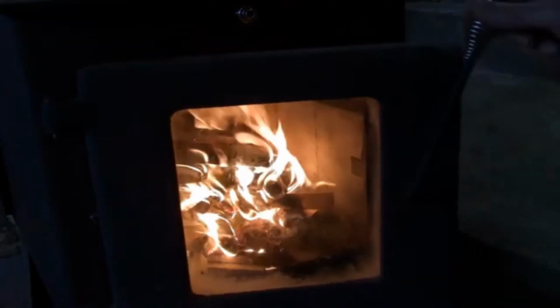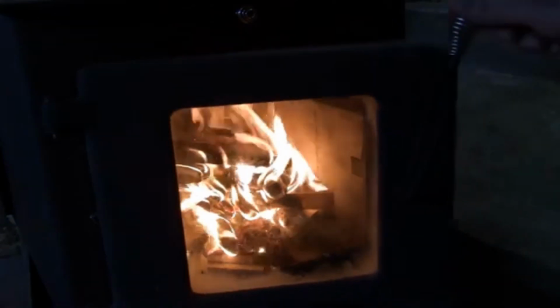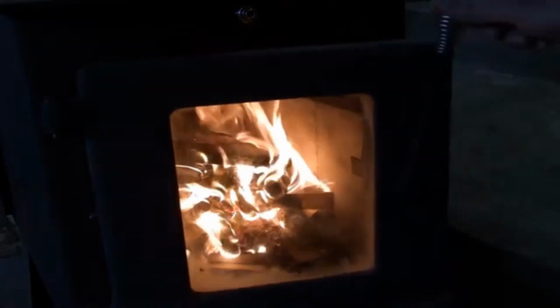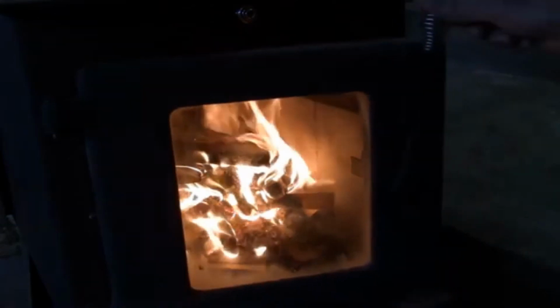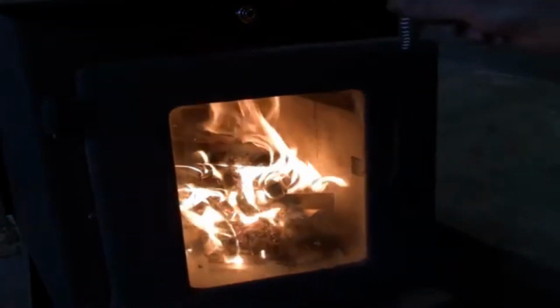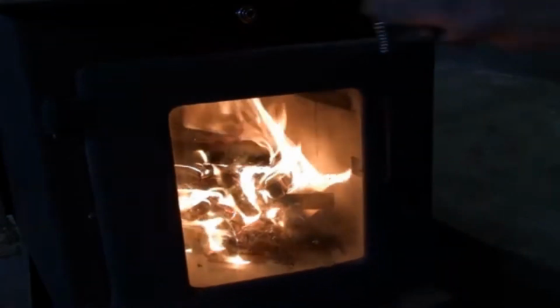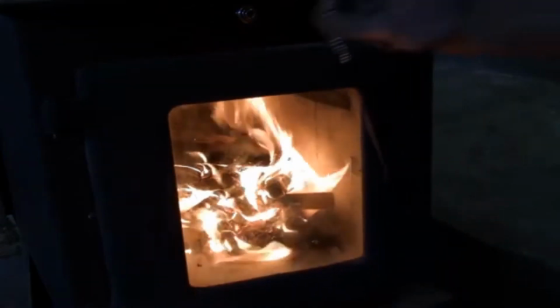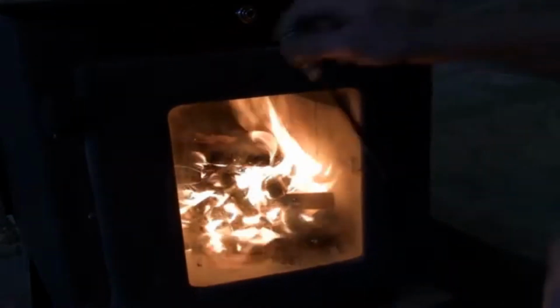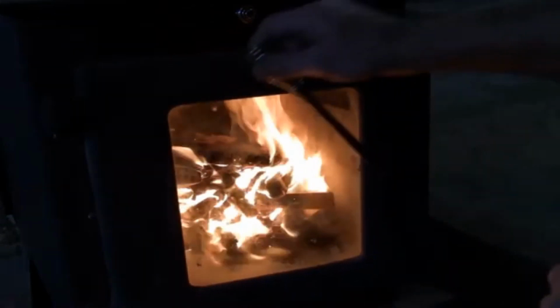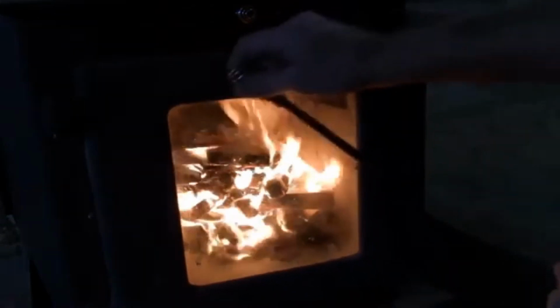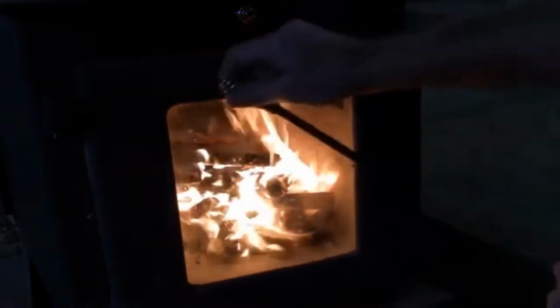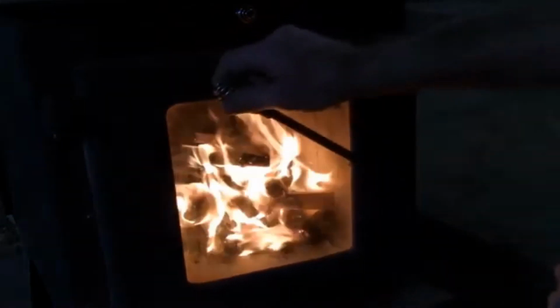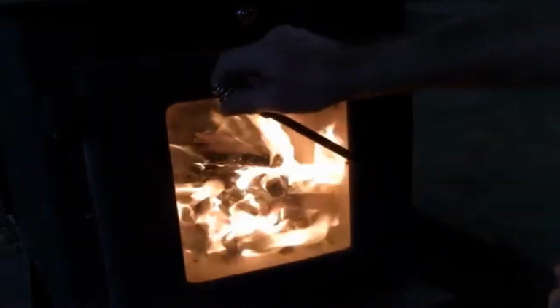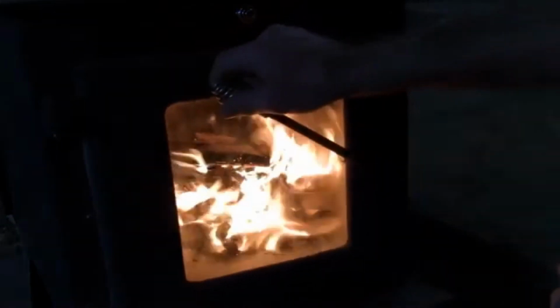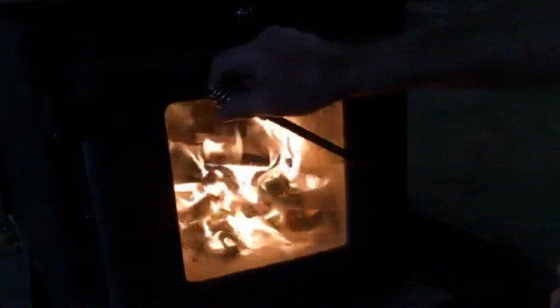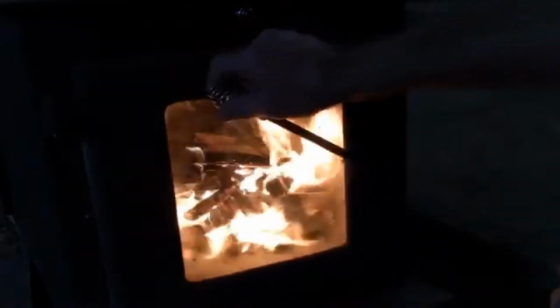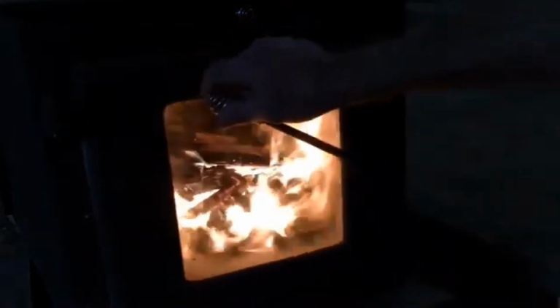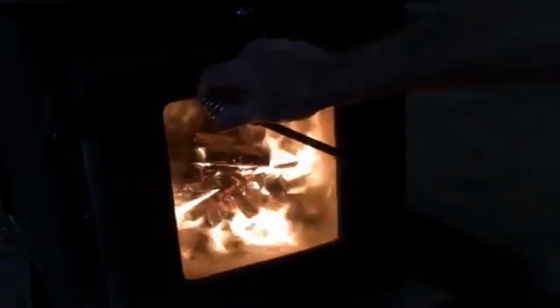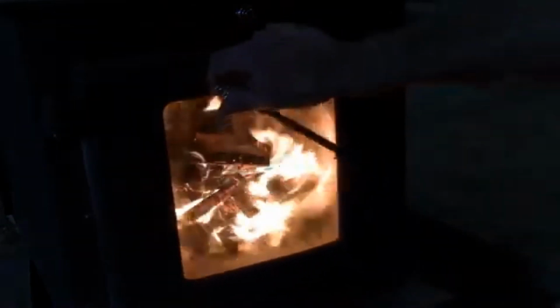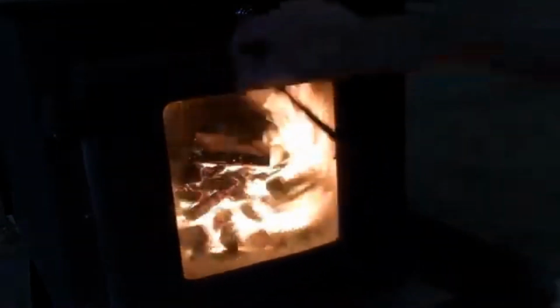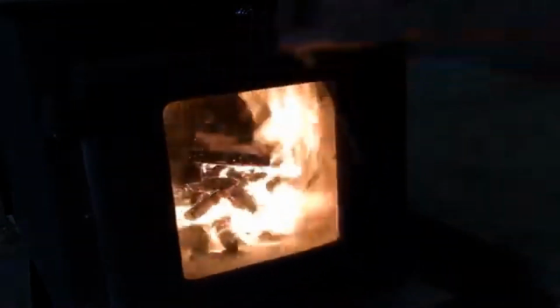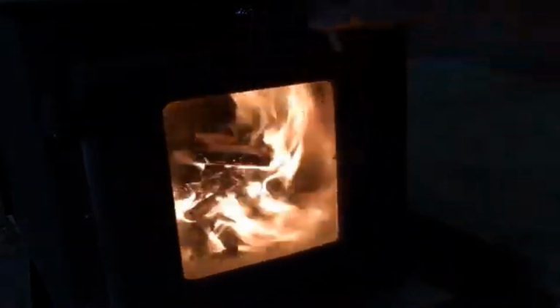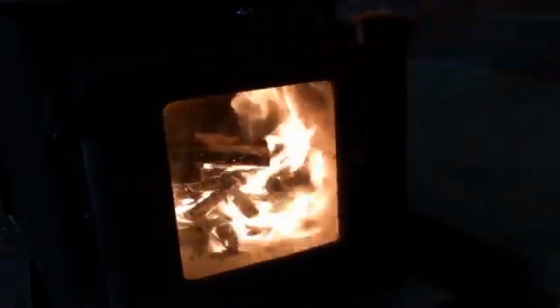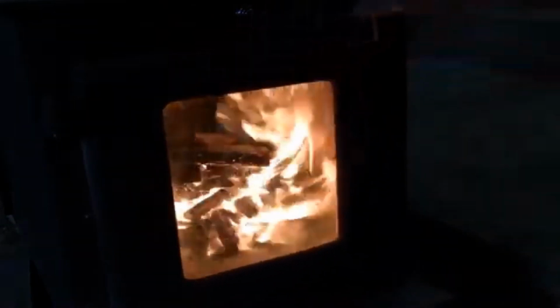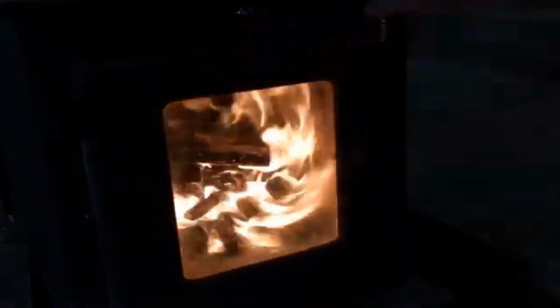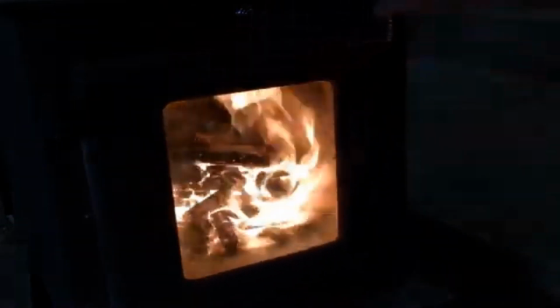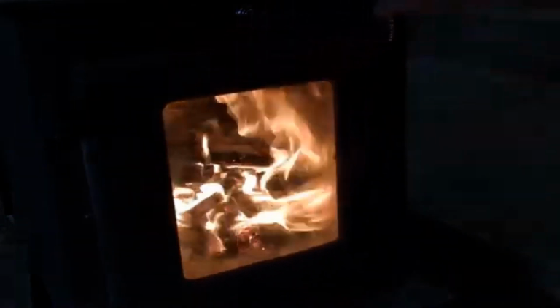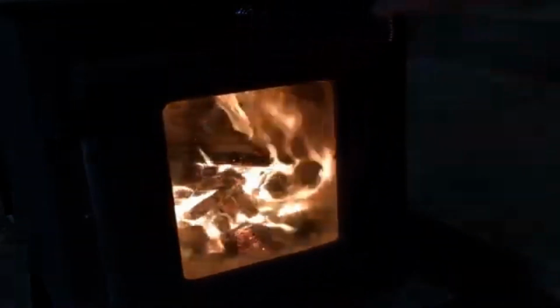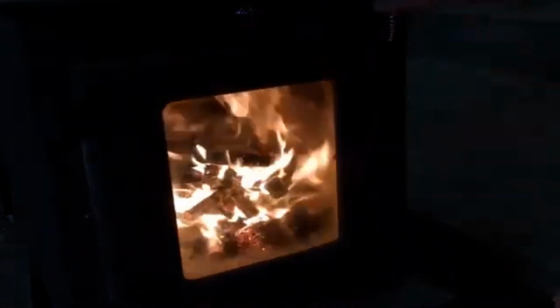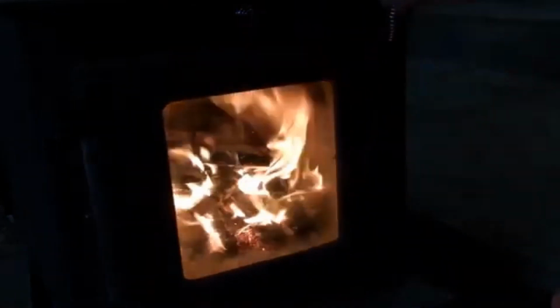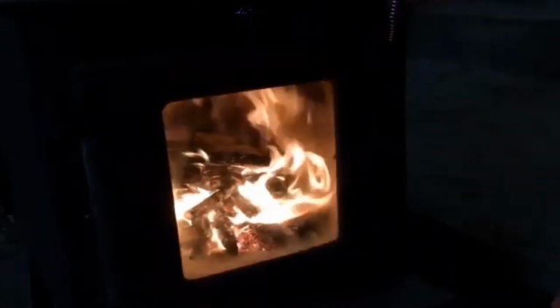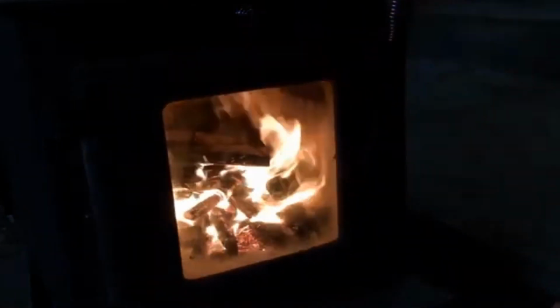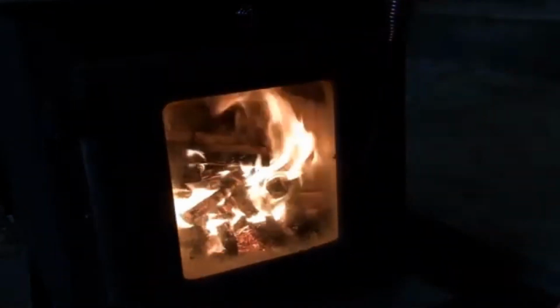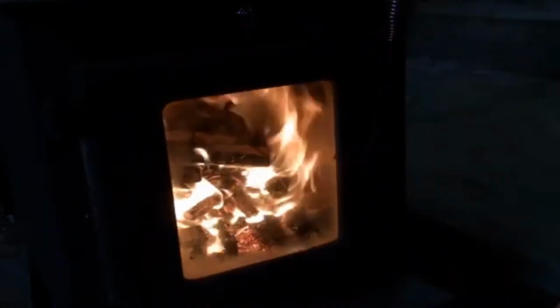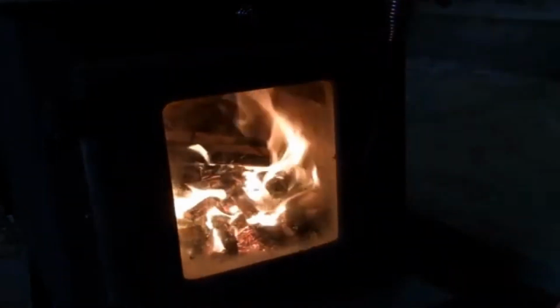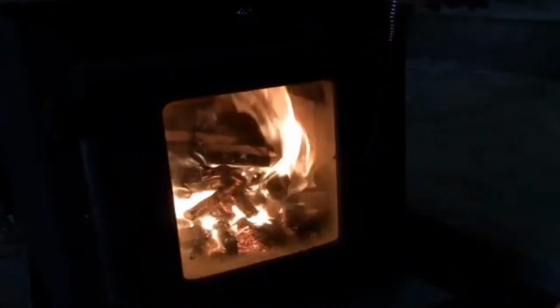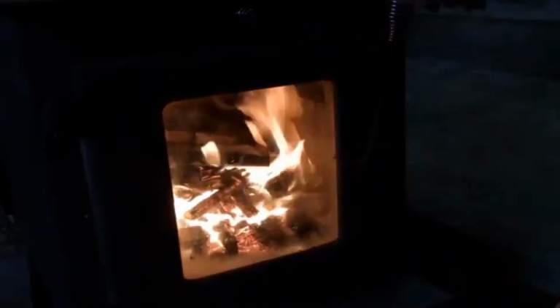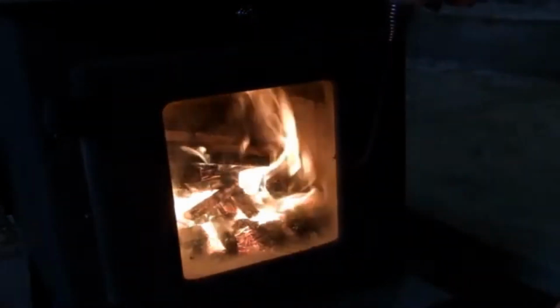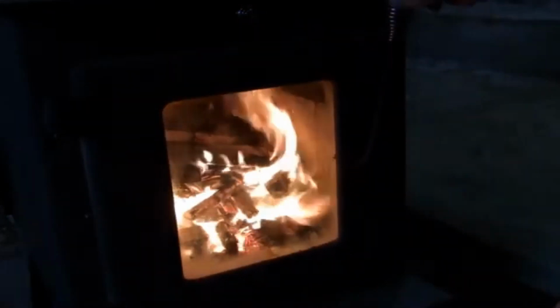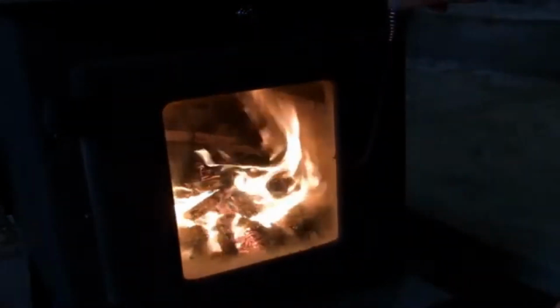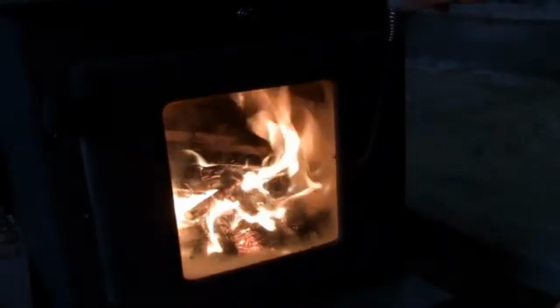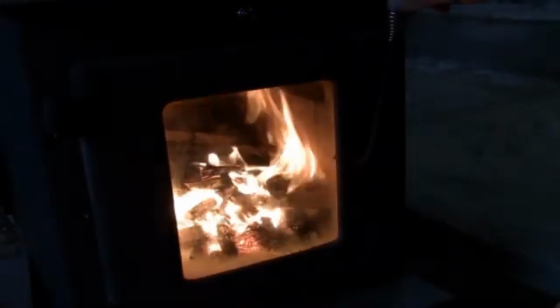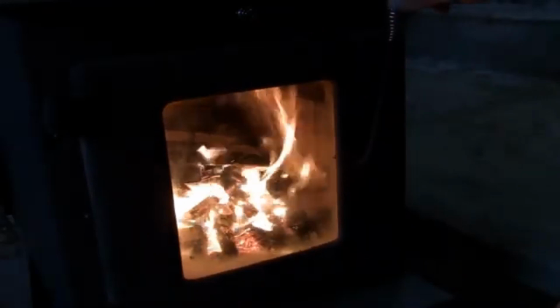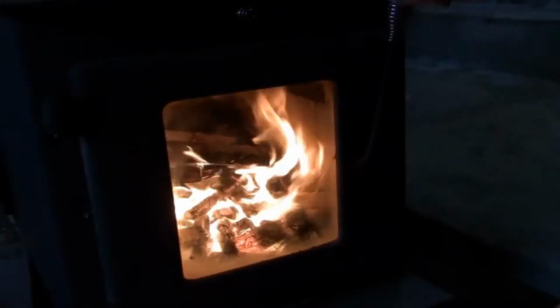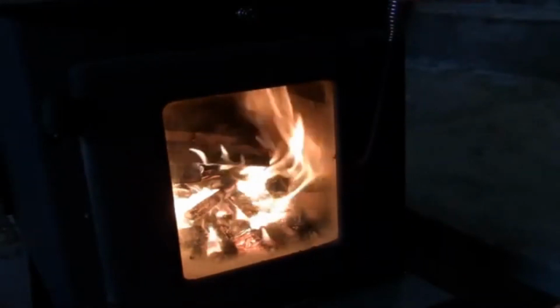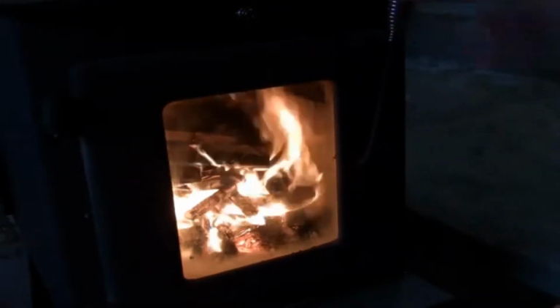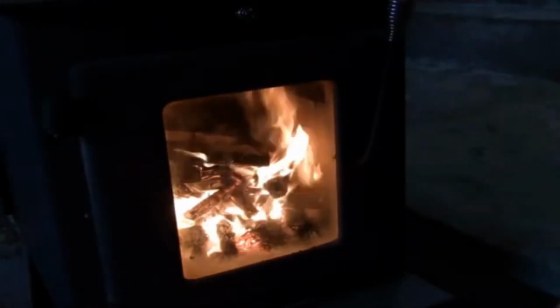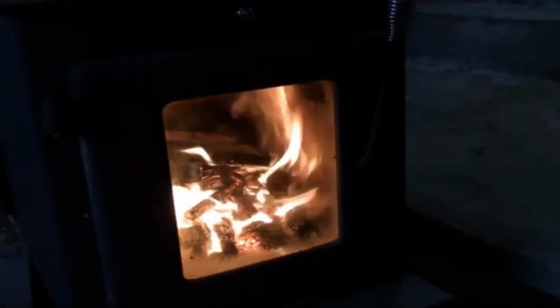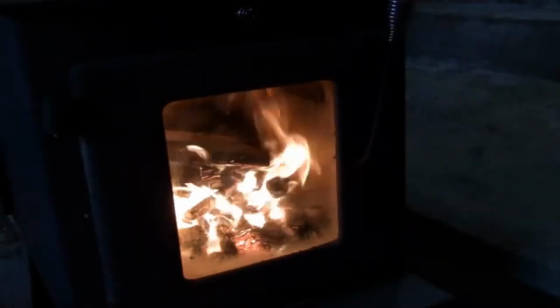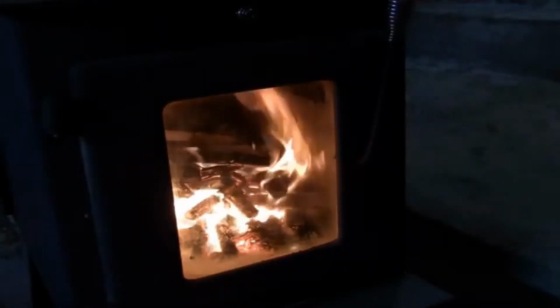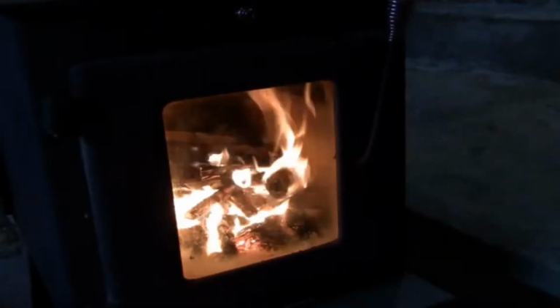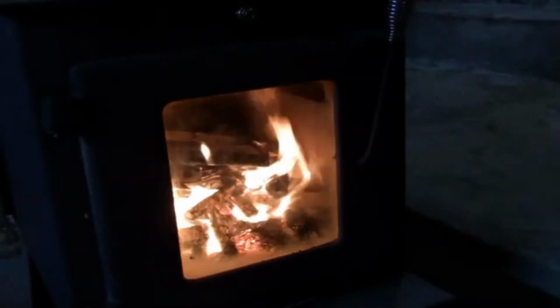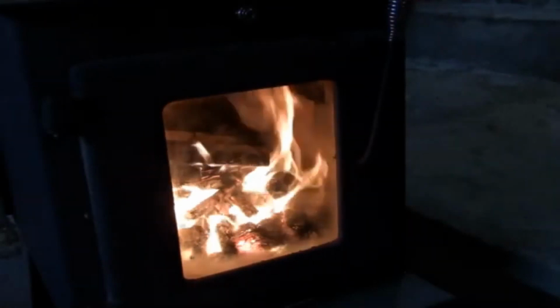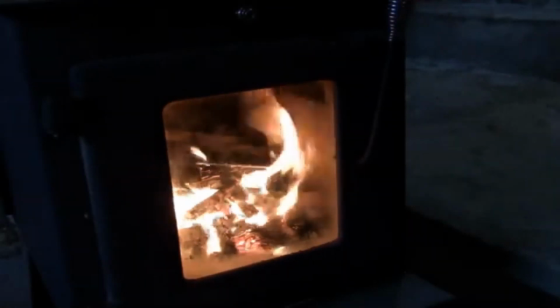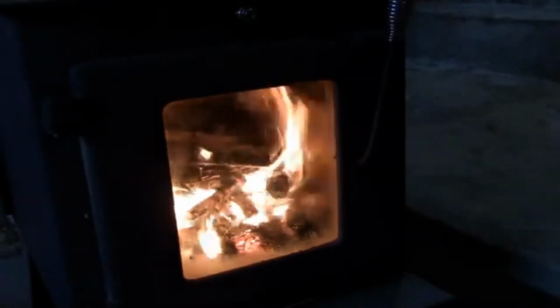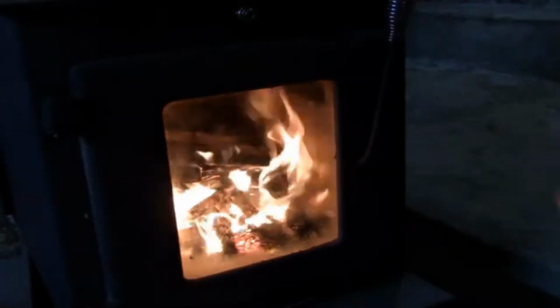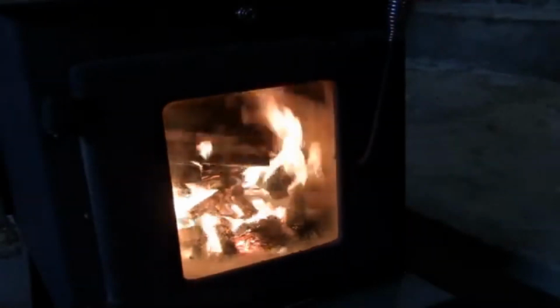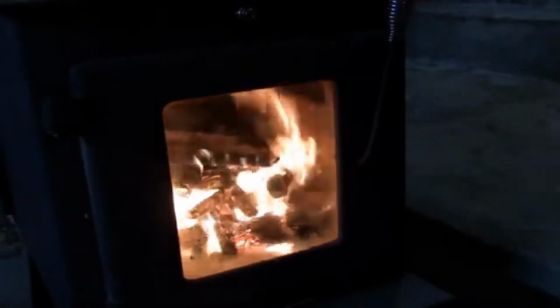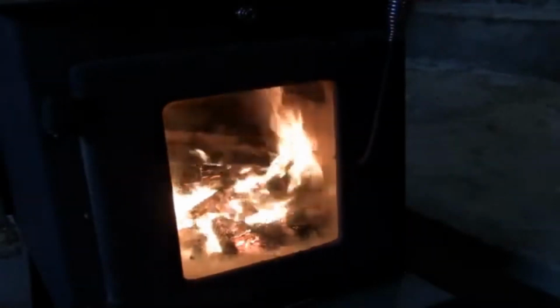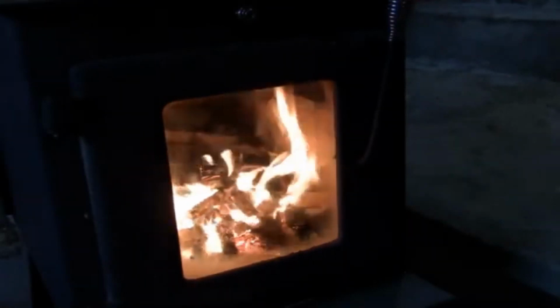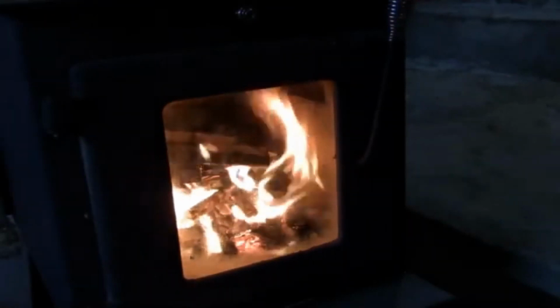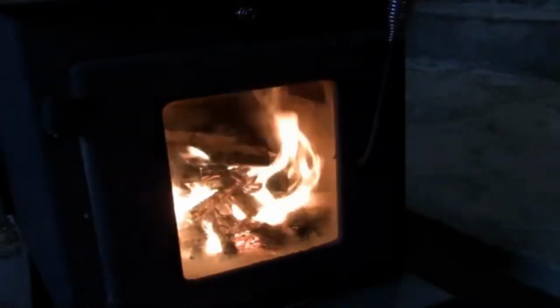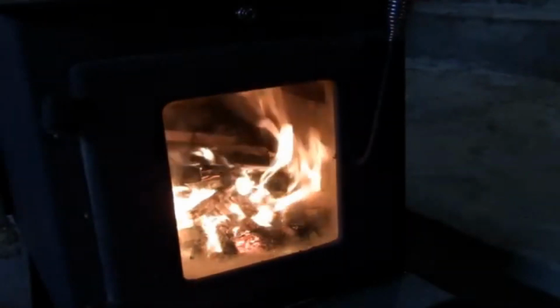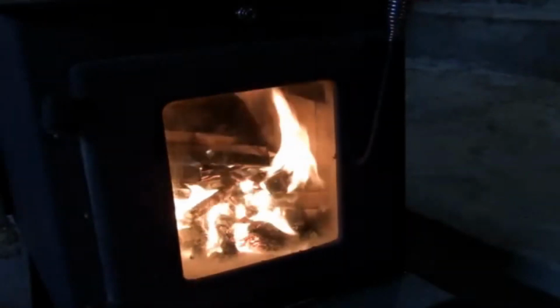This place should be warm in no time. We are going to head out, chip some ice off the rain barrel to get some water and fire up the generator so we have some lights.